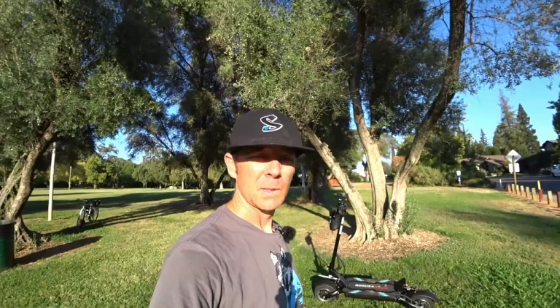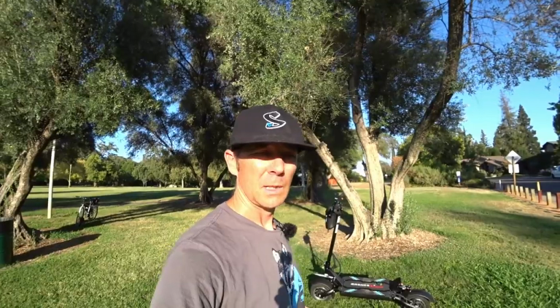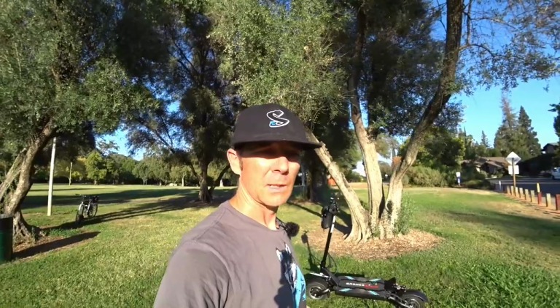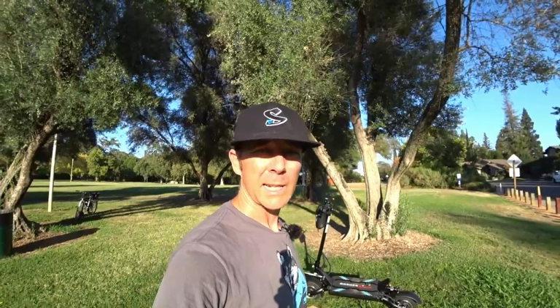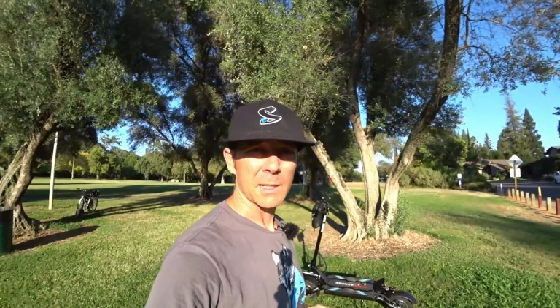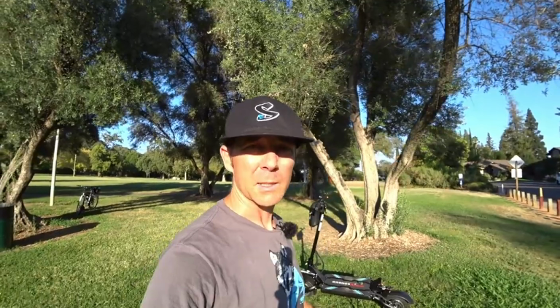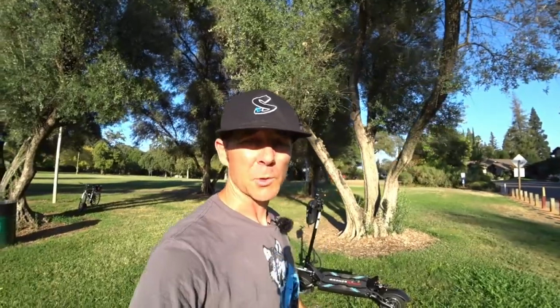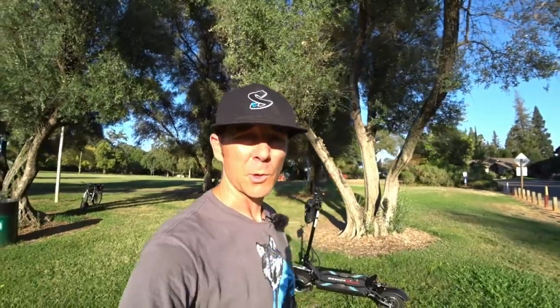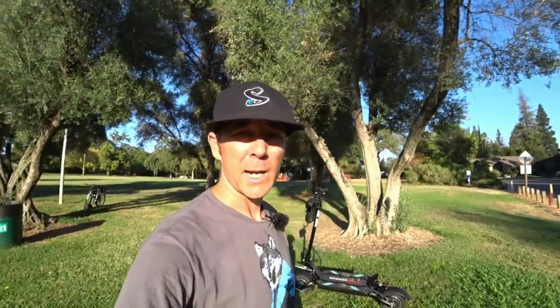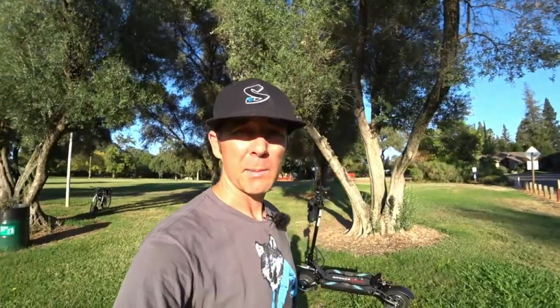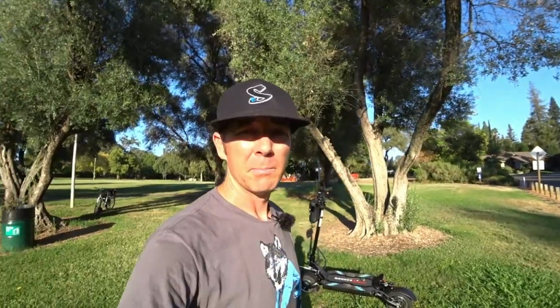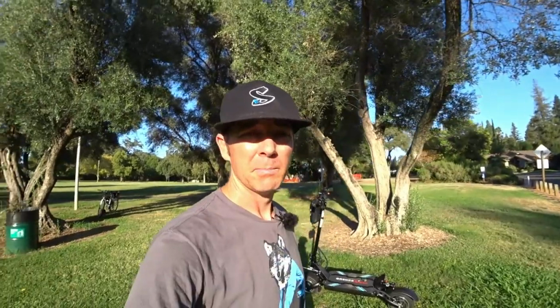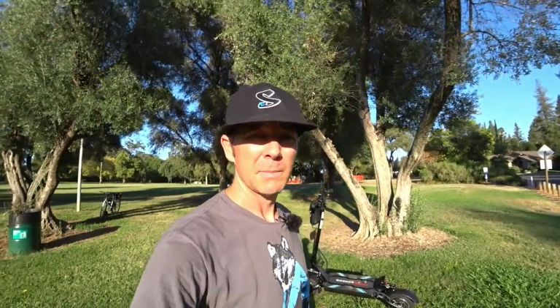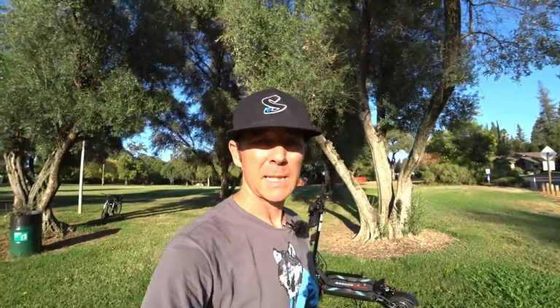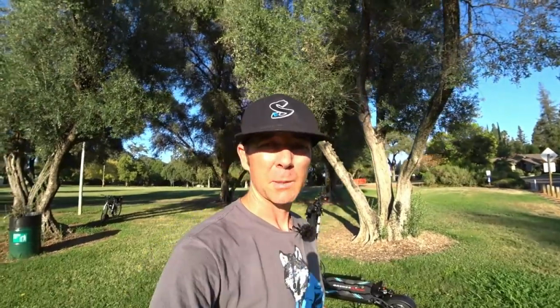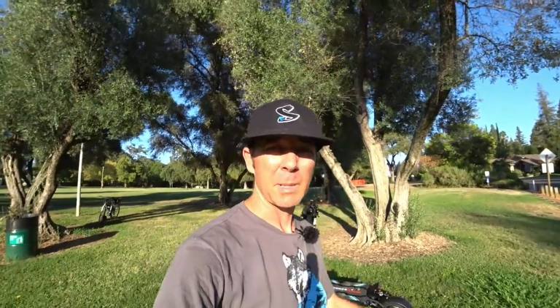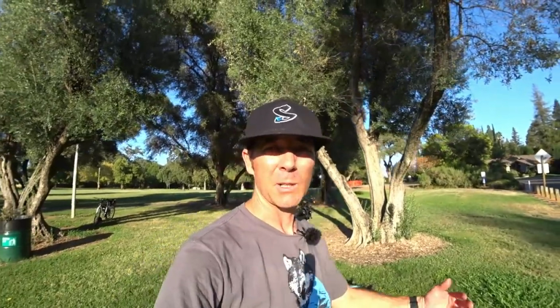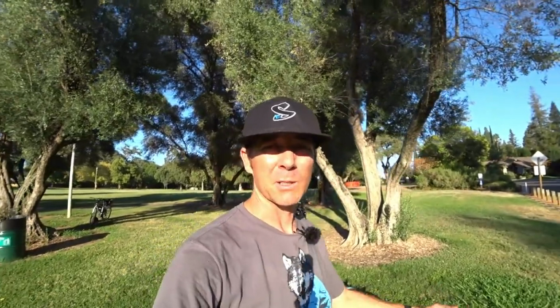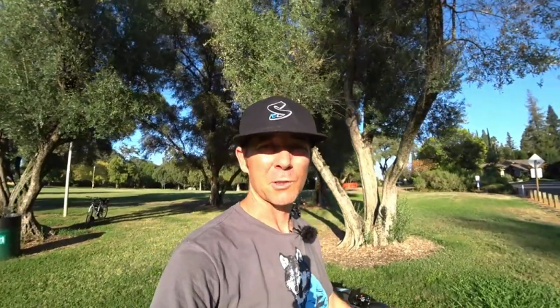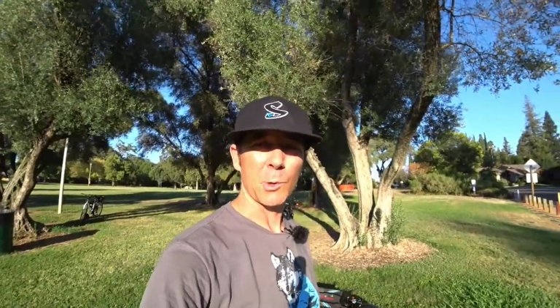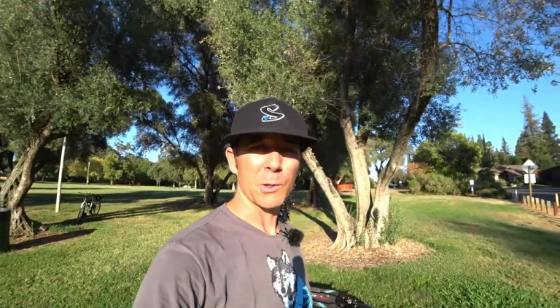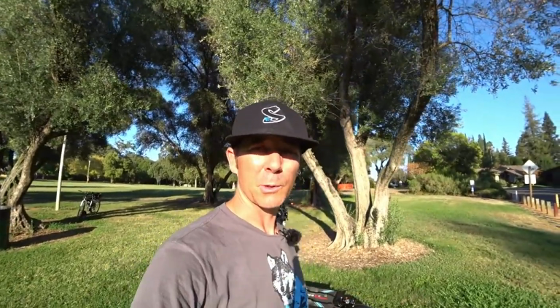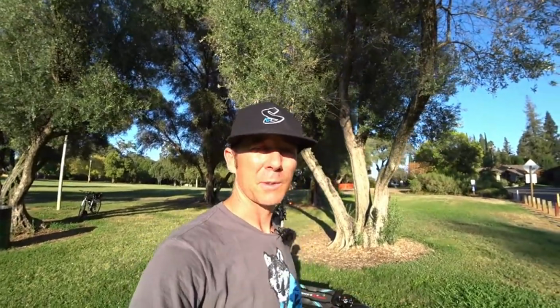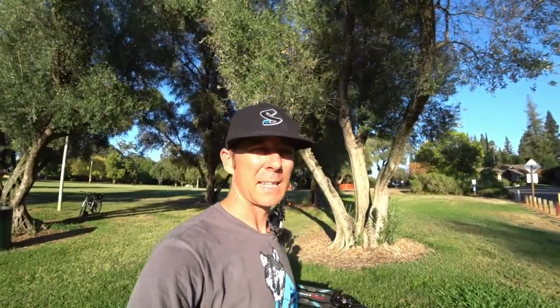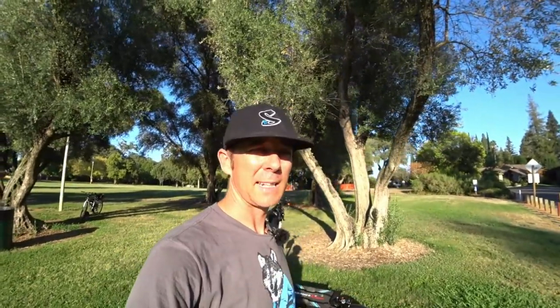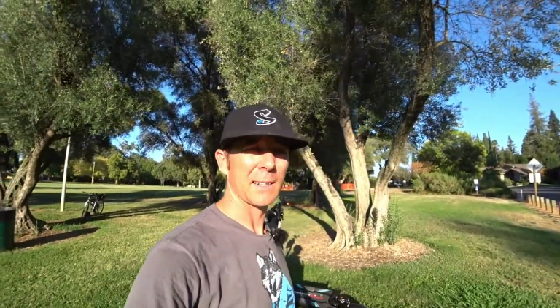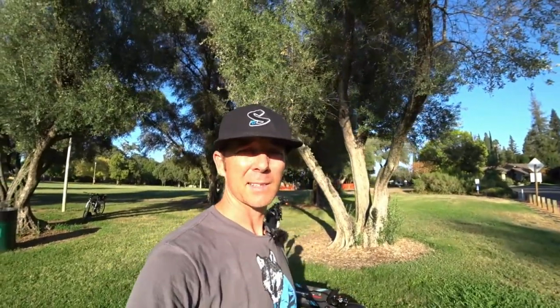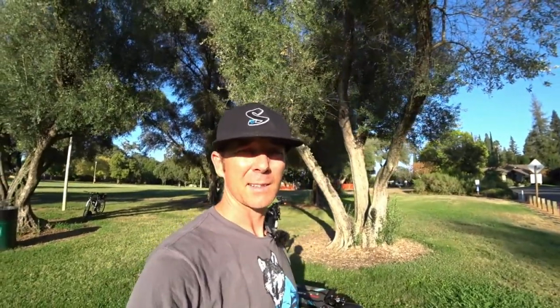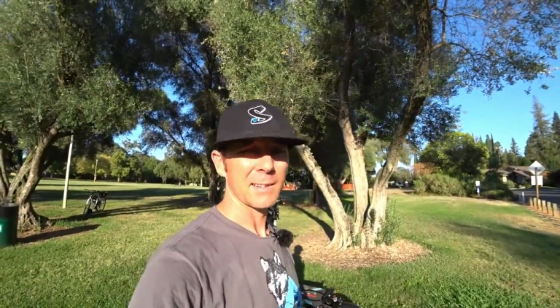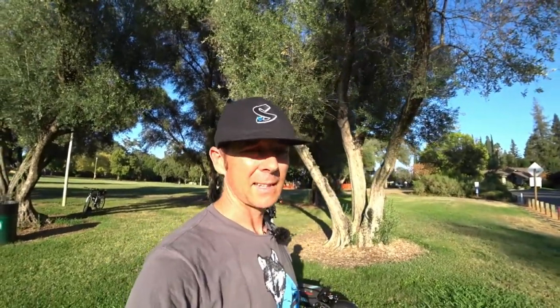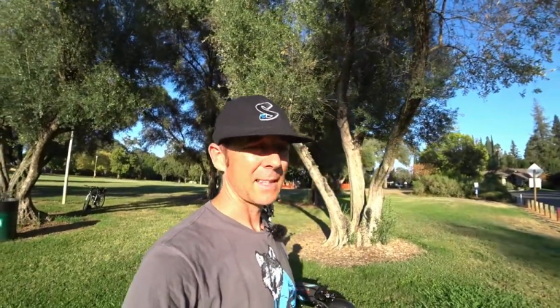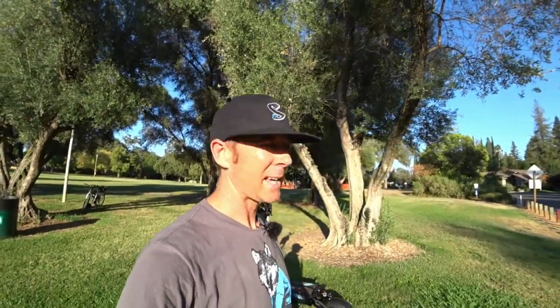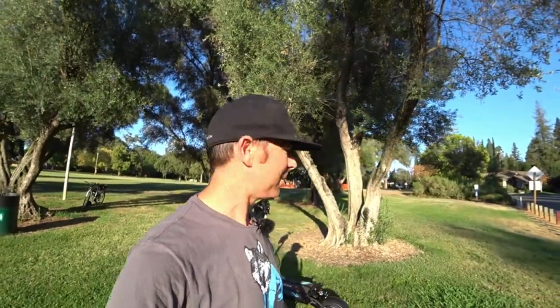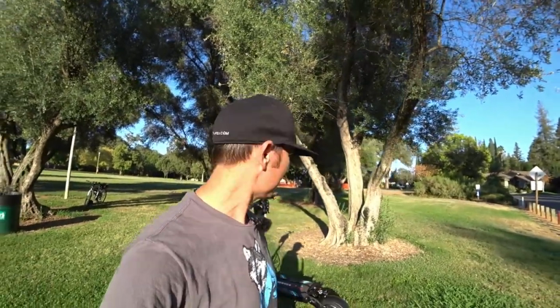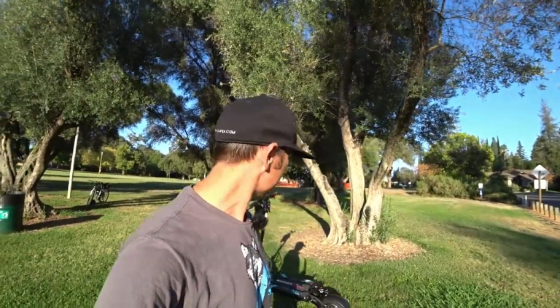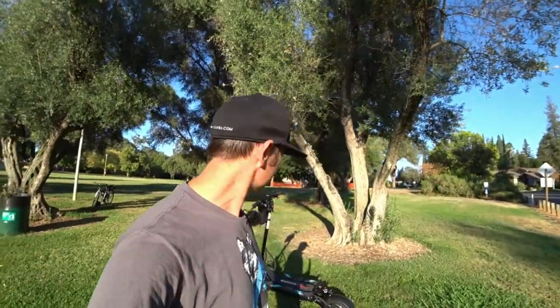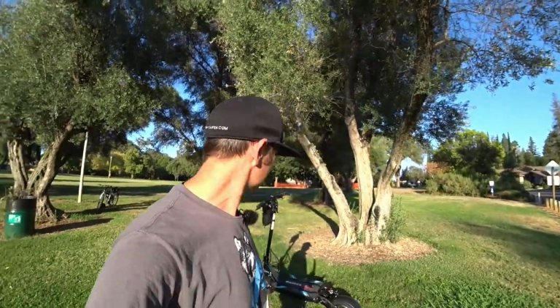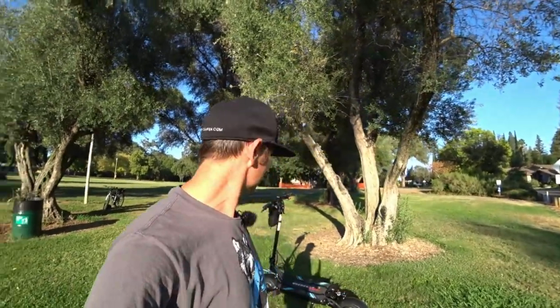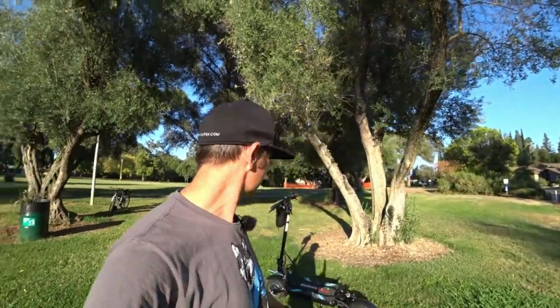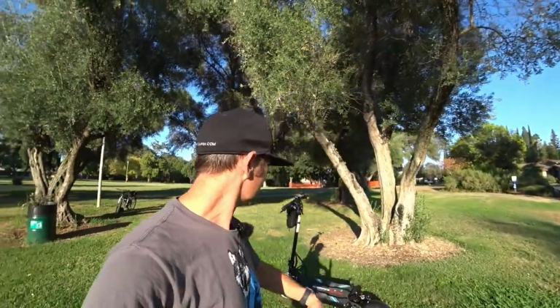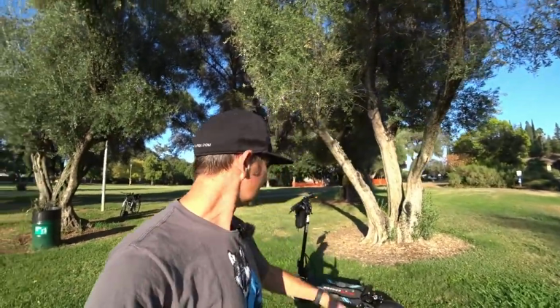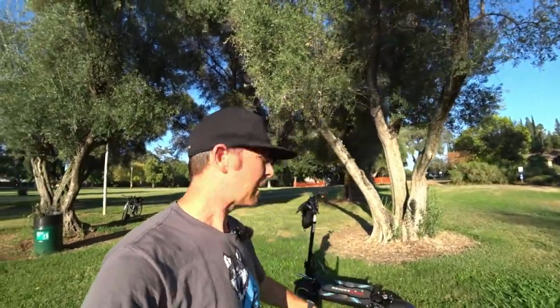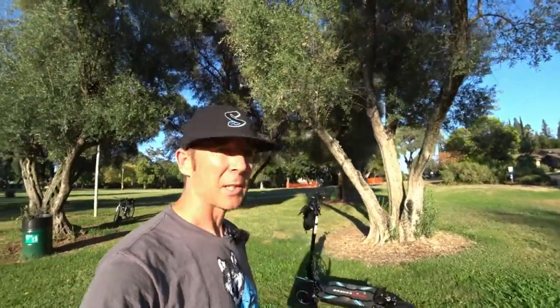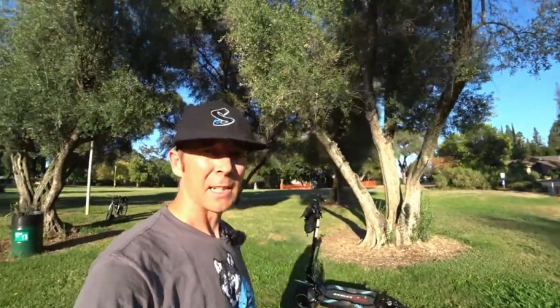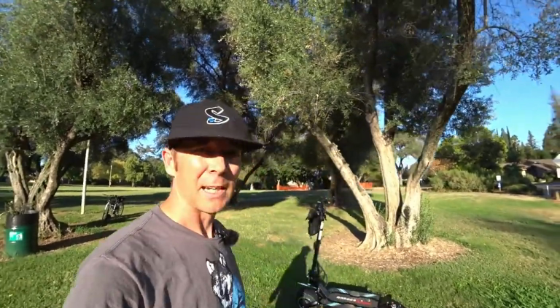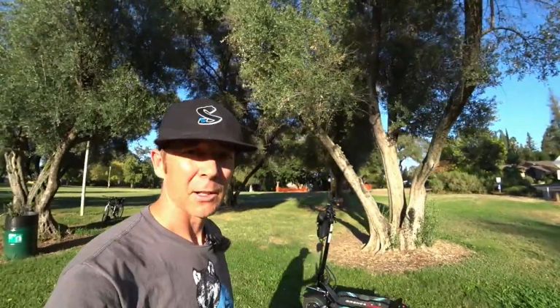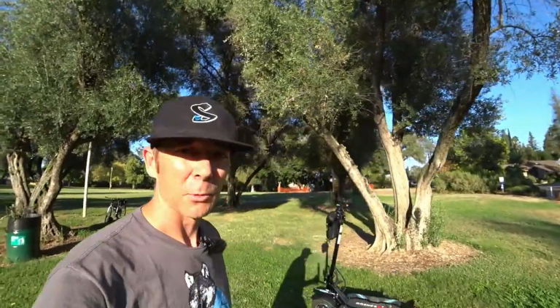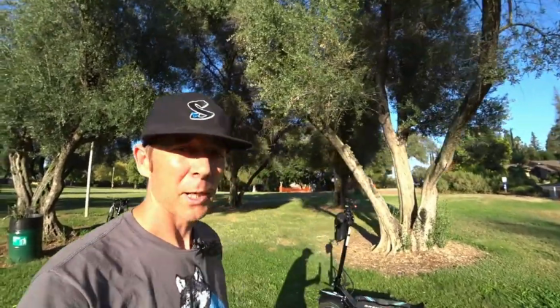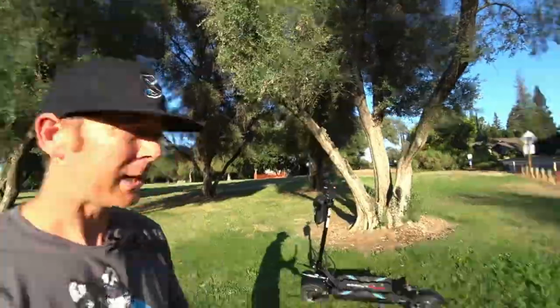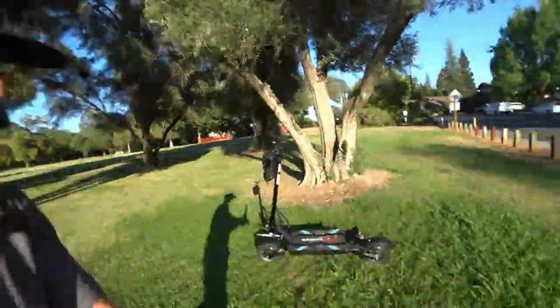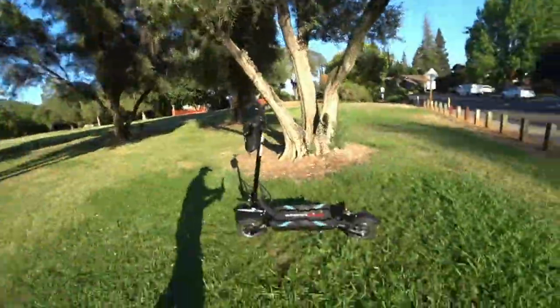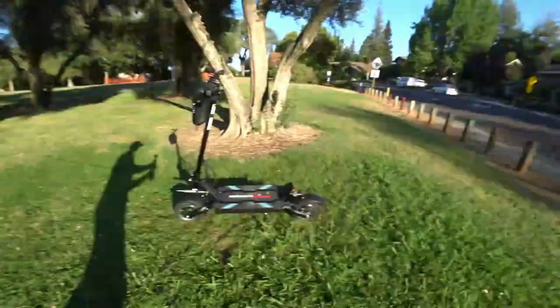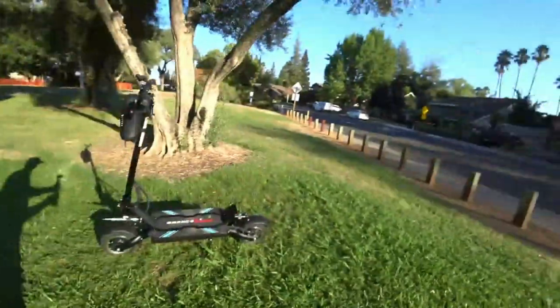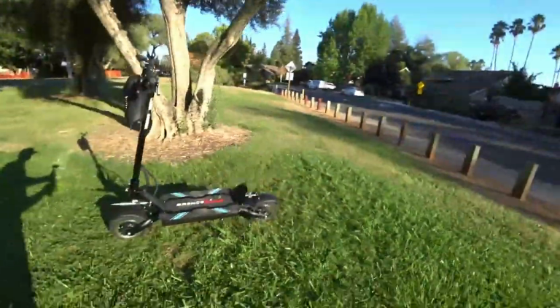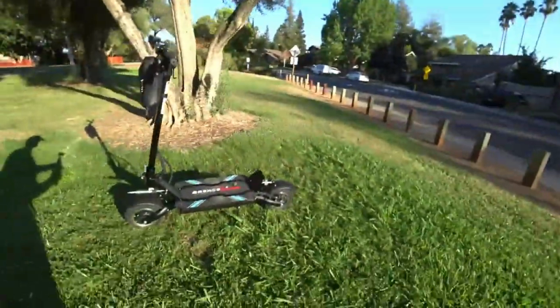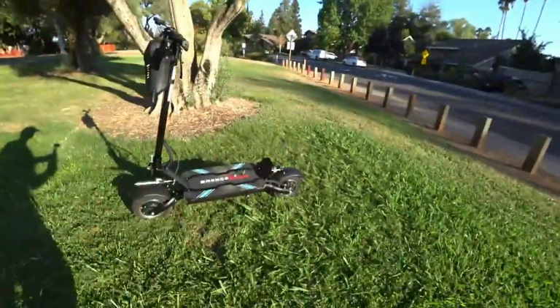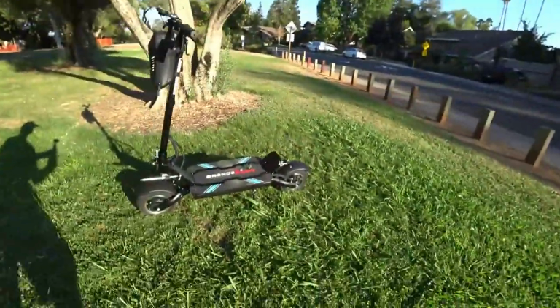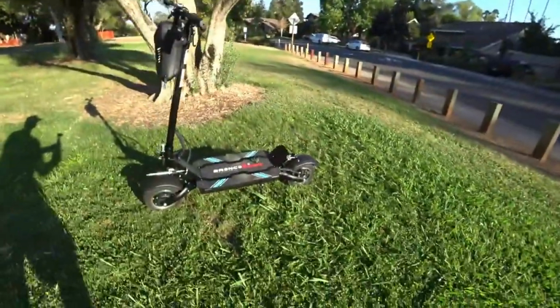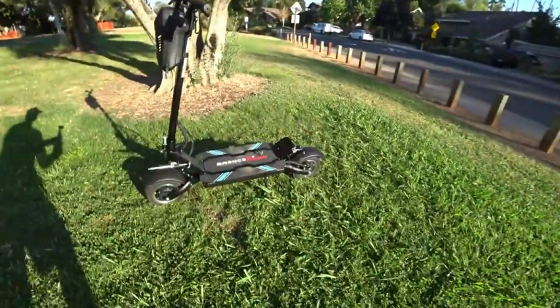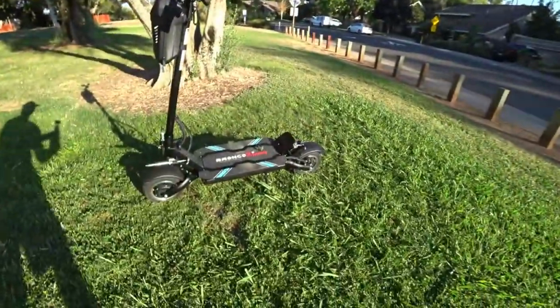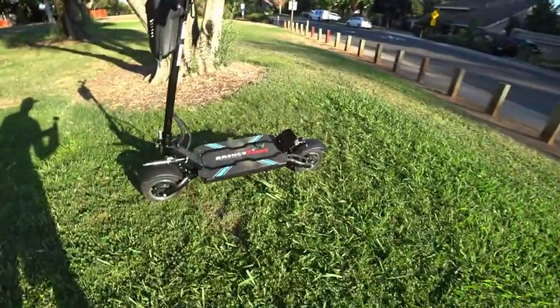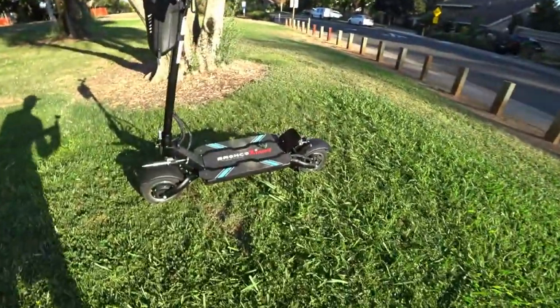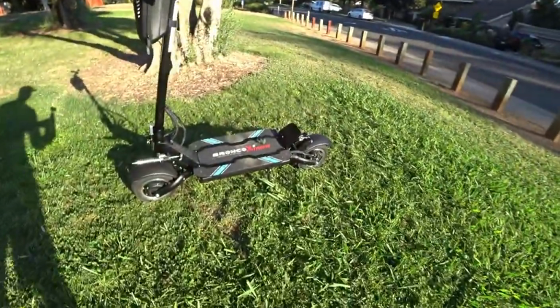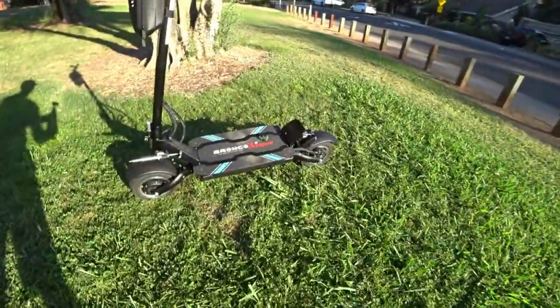Thanks again for watching — like and subscribe, hit the bell, do all the things. I'm going to get out of the way and show you this Bronco Extreme one more time. A second video with more performance-related stuff and fast riding footage is coming.